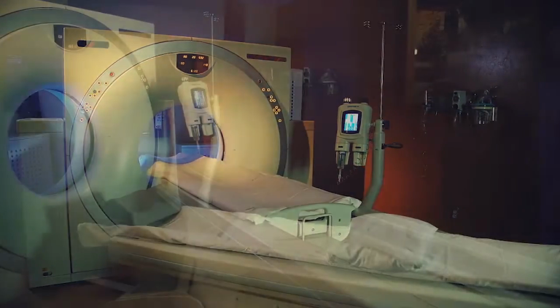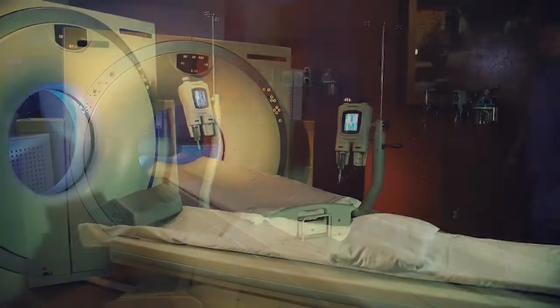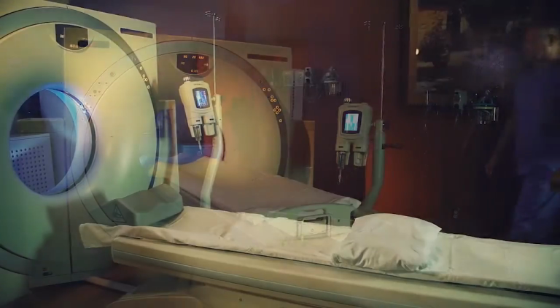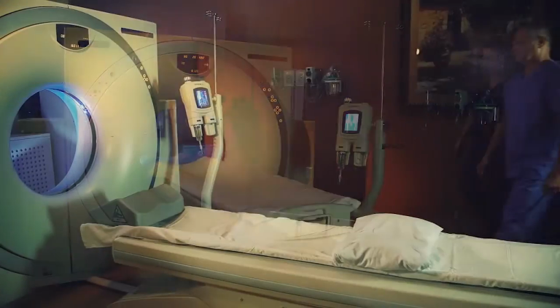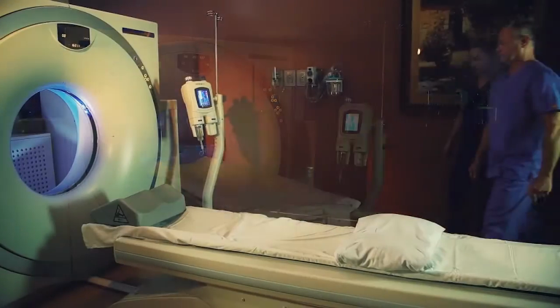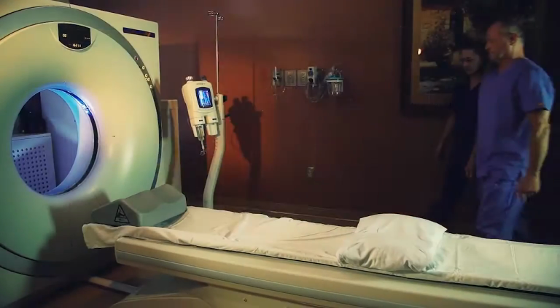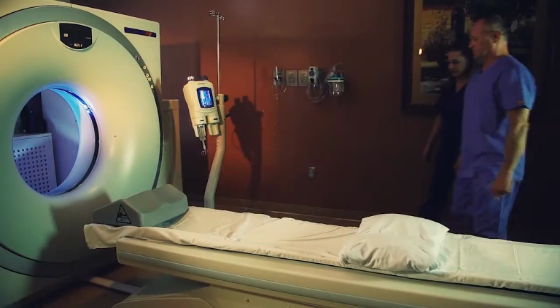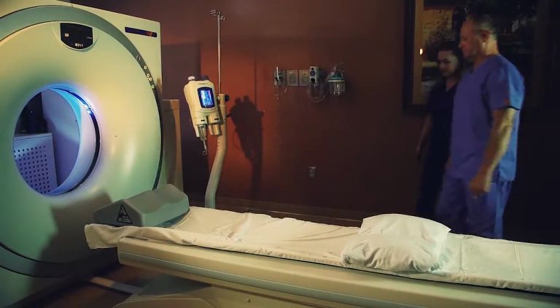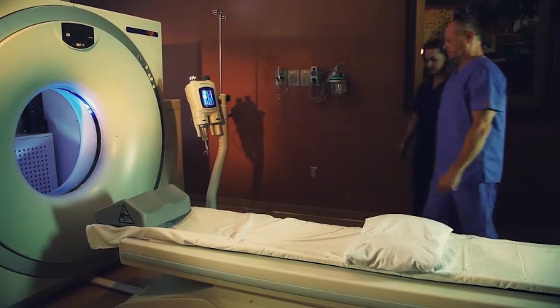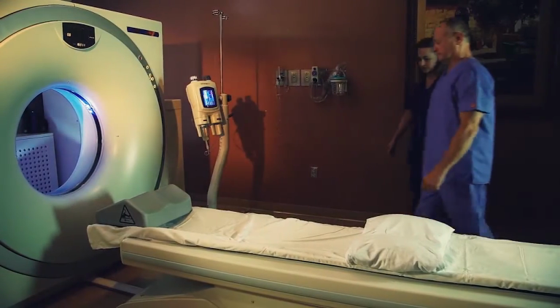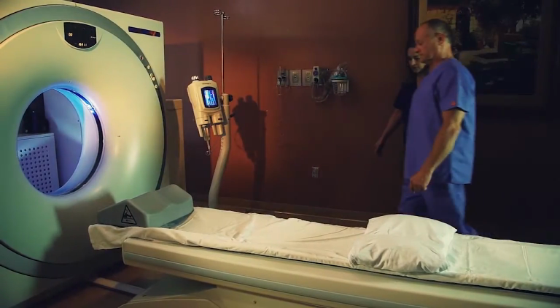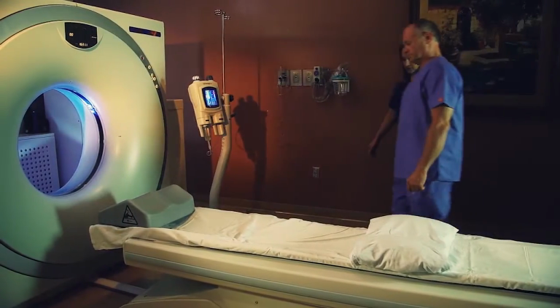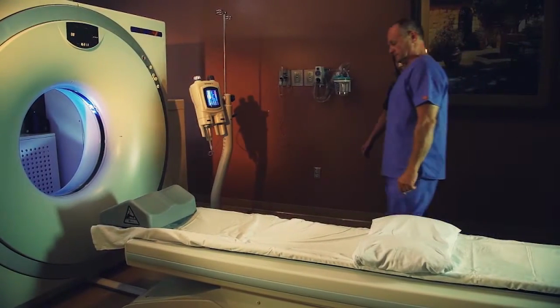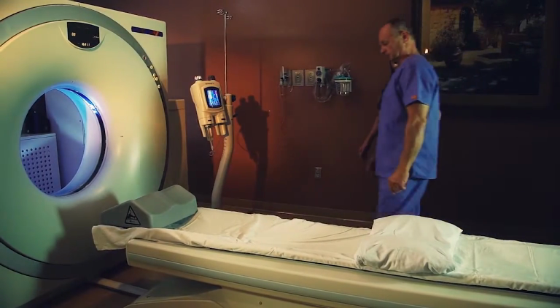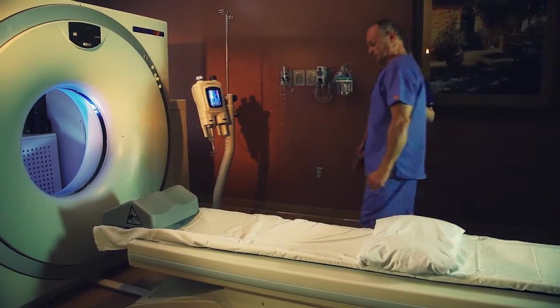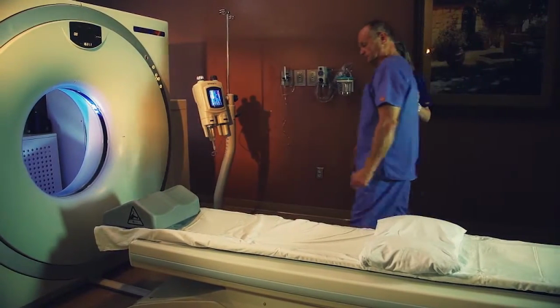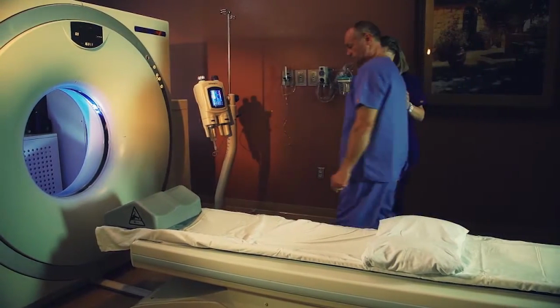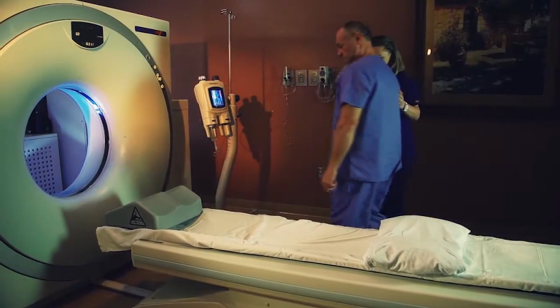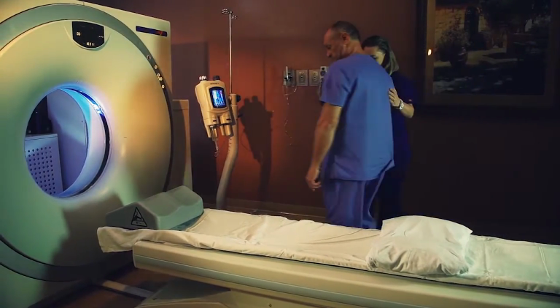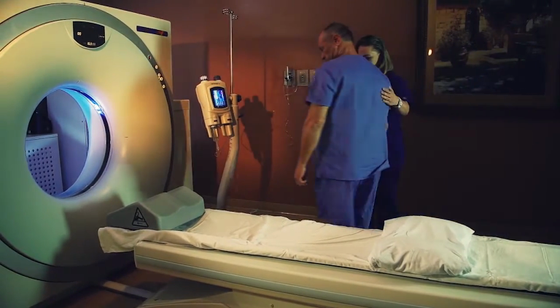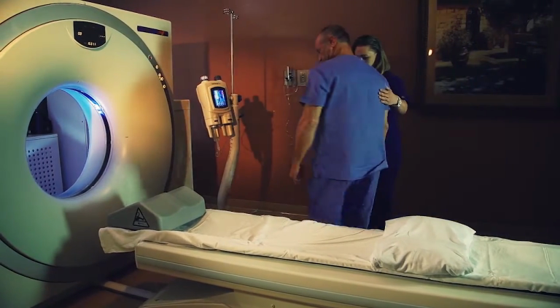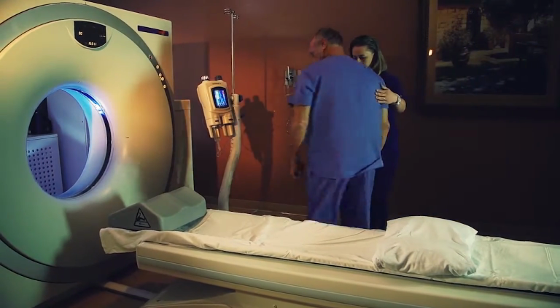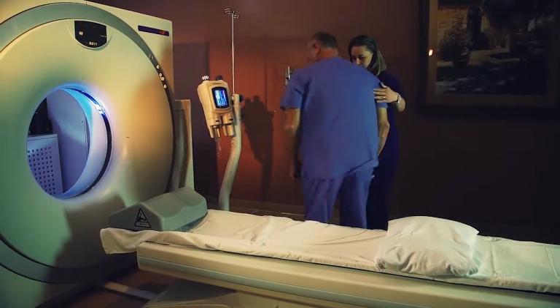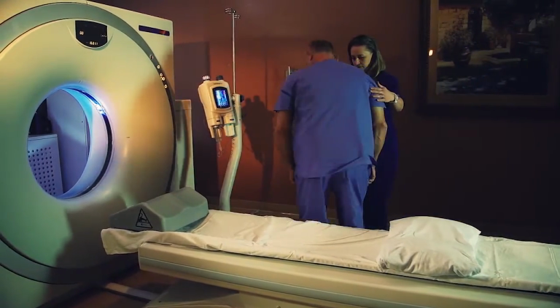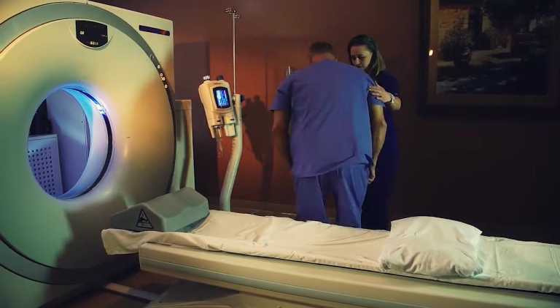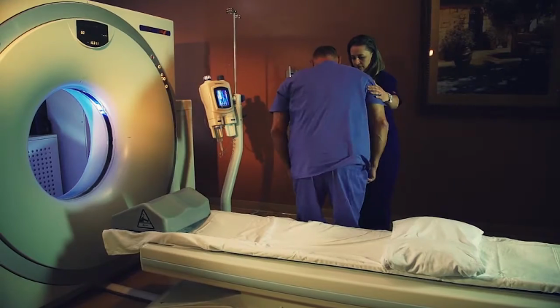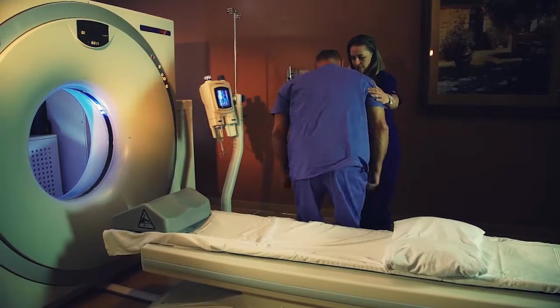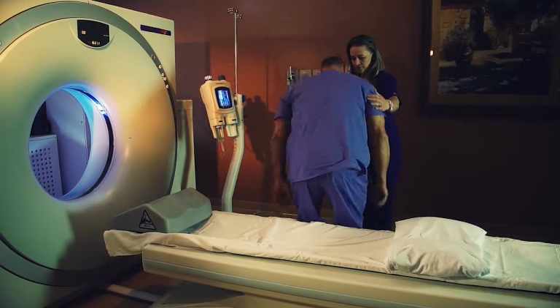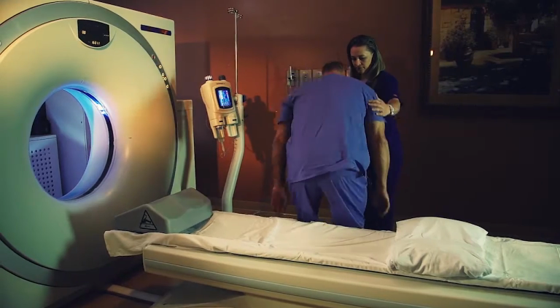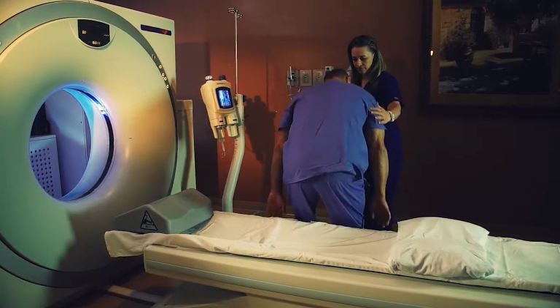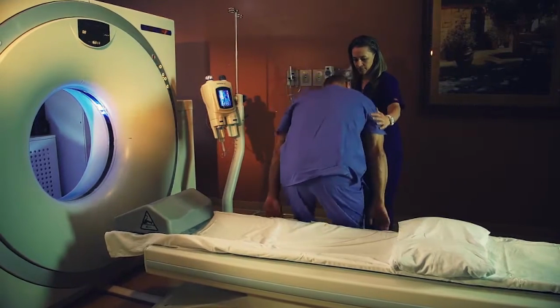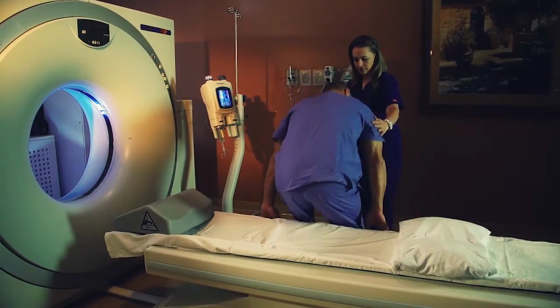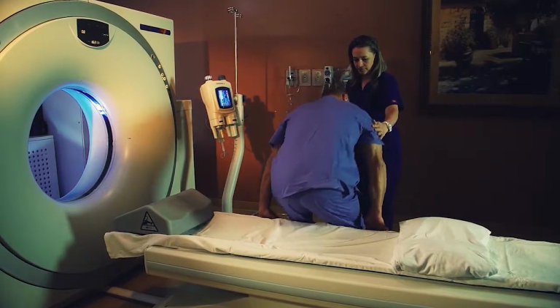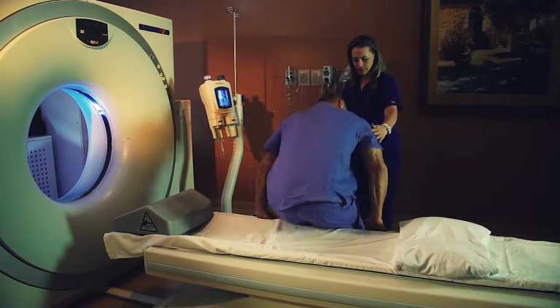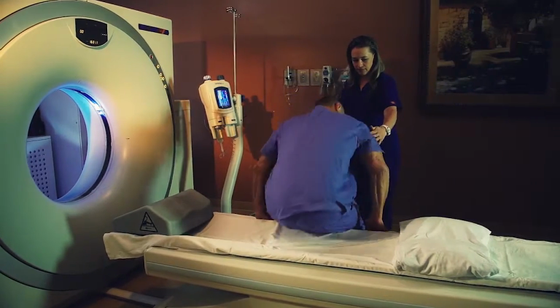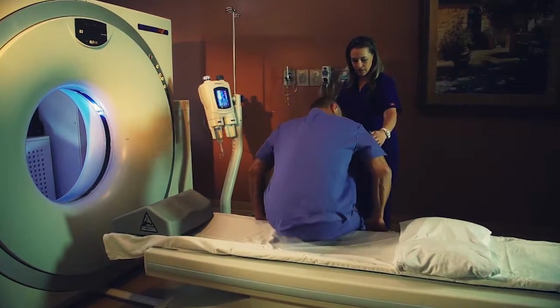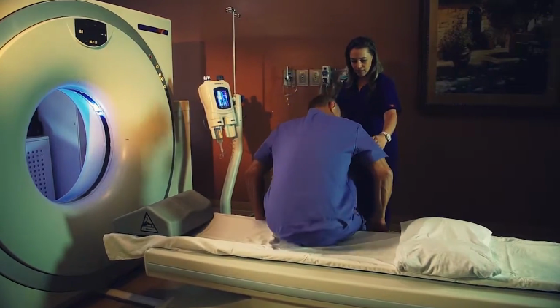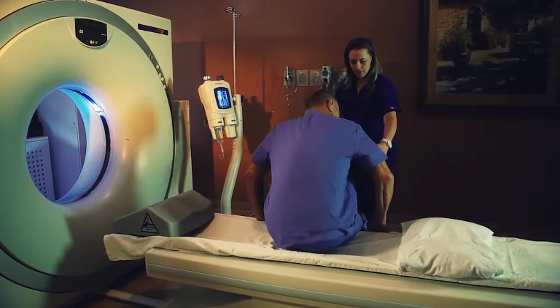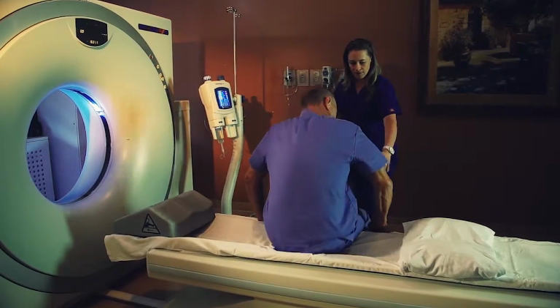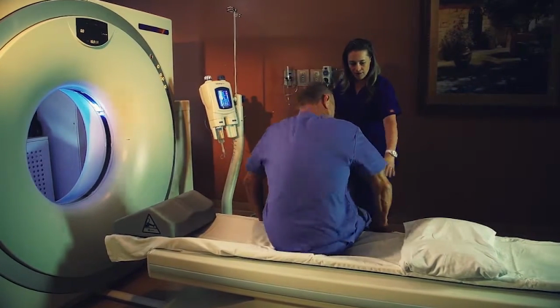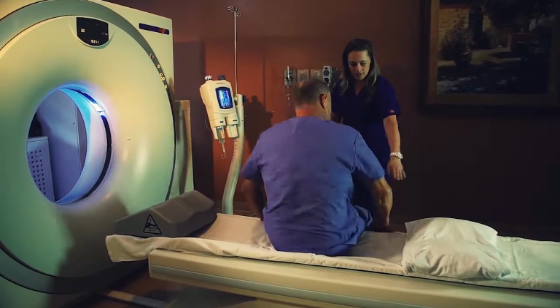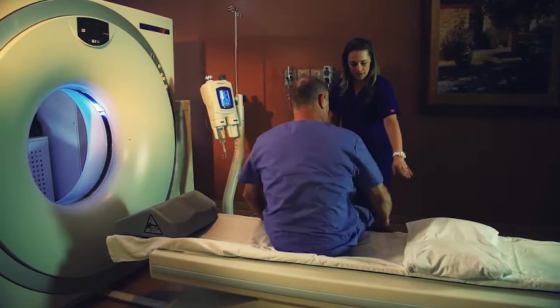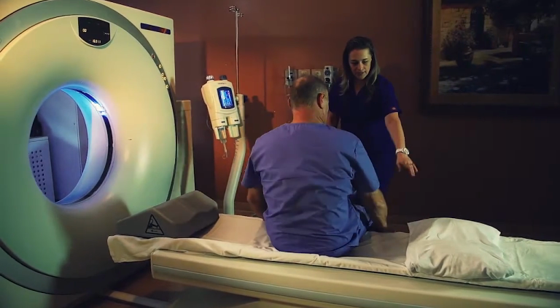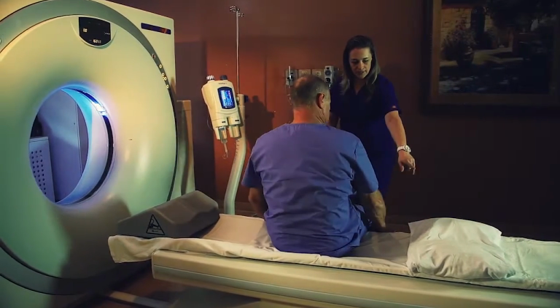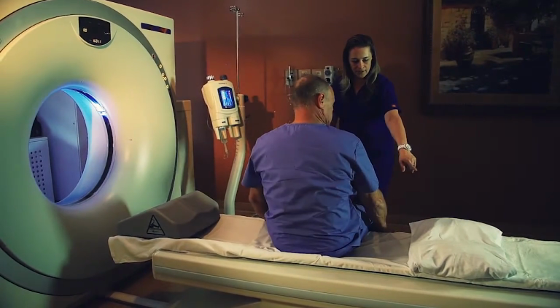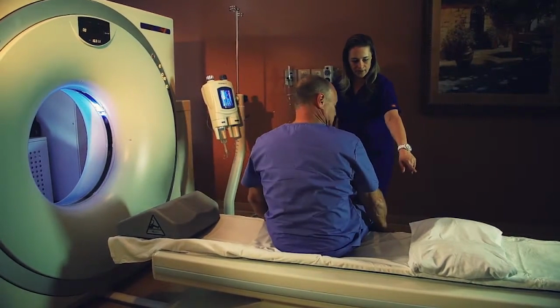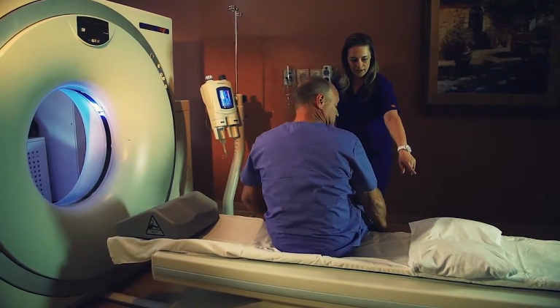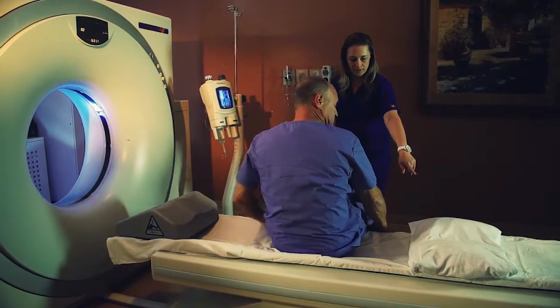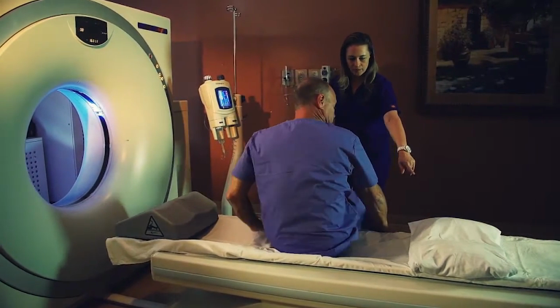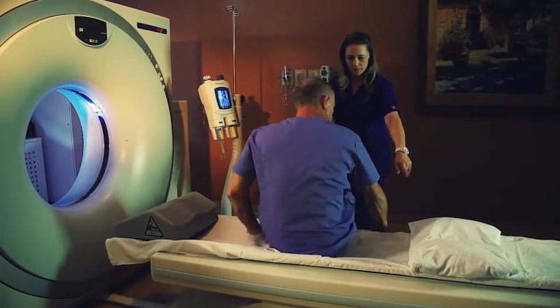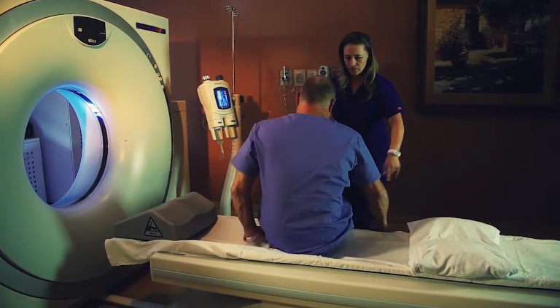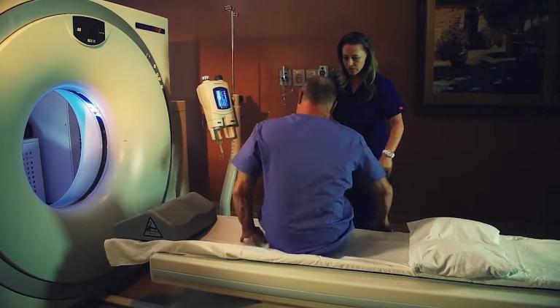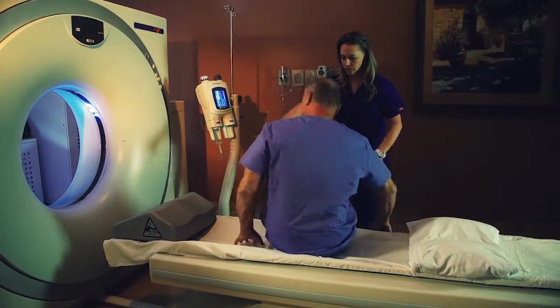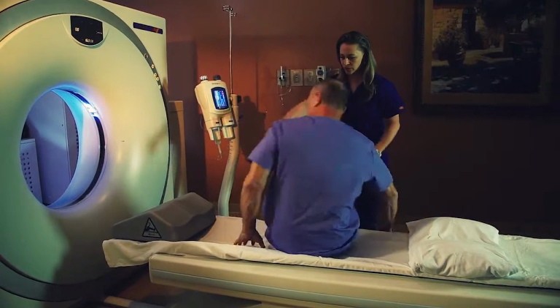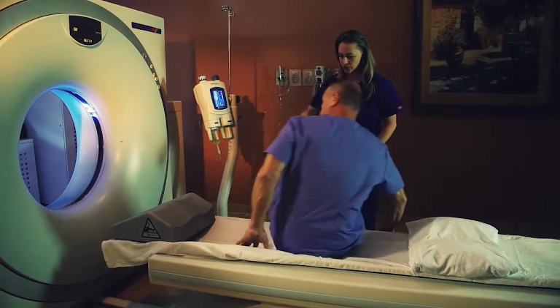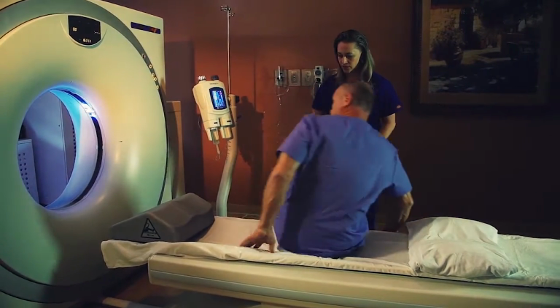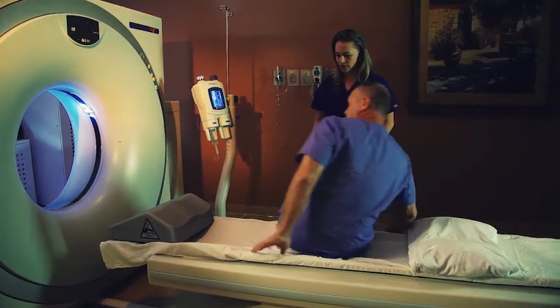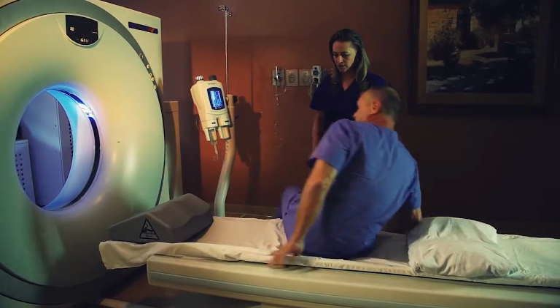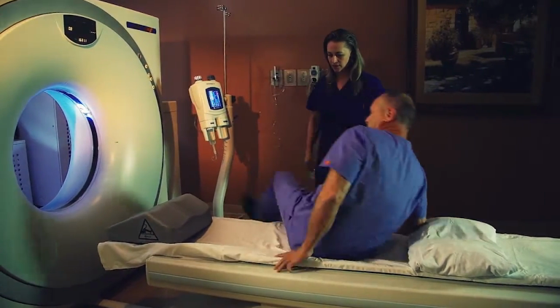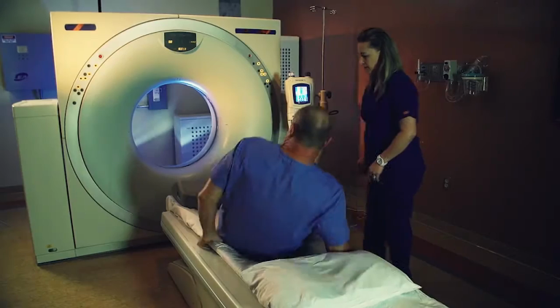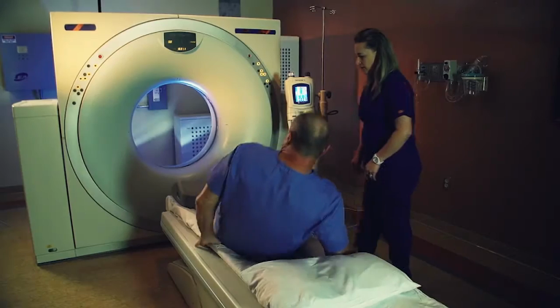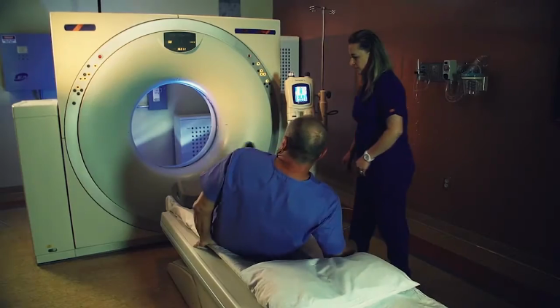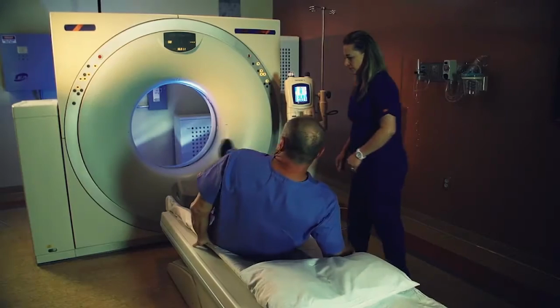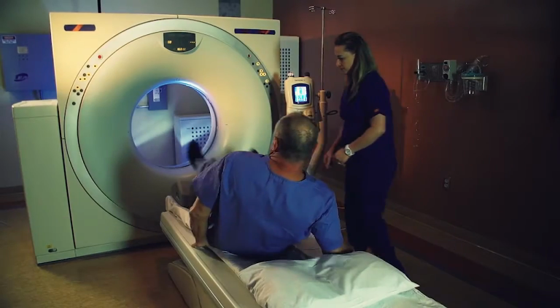For your CT scan, you will be asked to lie on a table that rides on a track through a donut-shaped scanner.